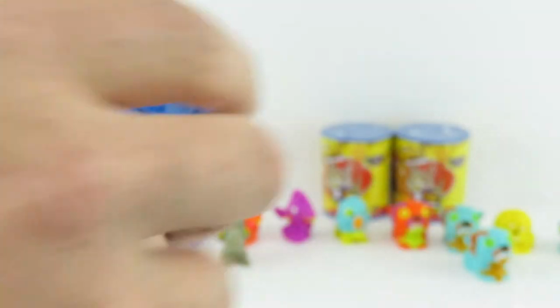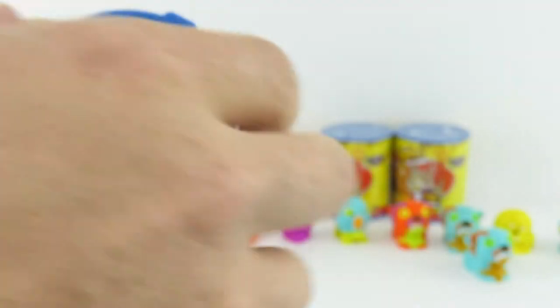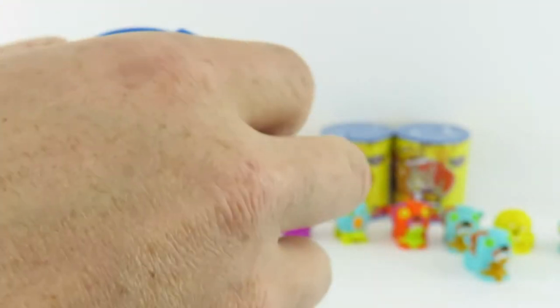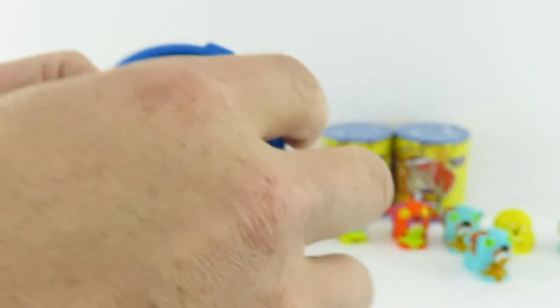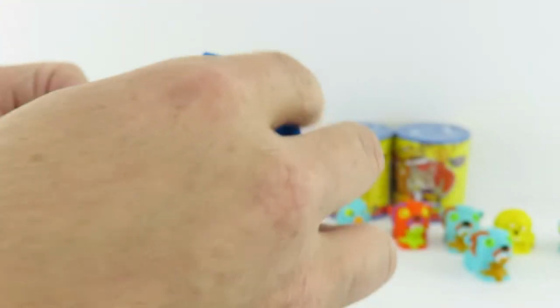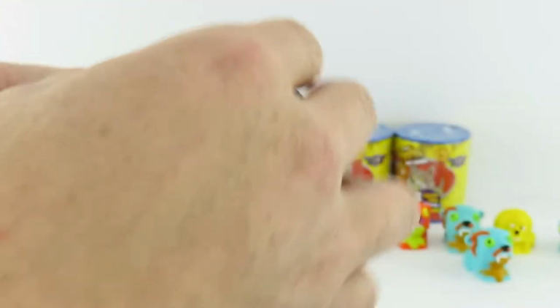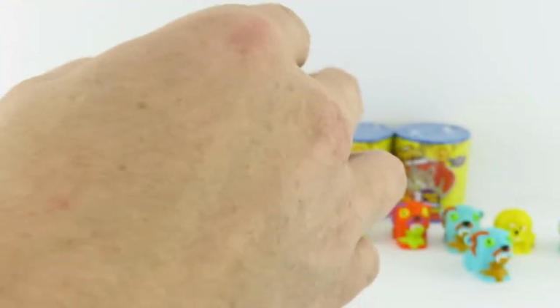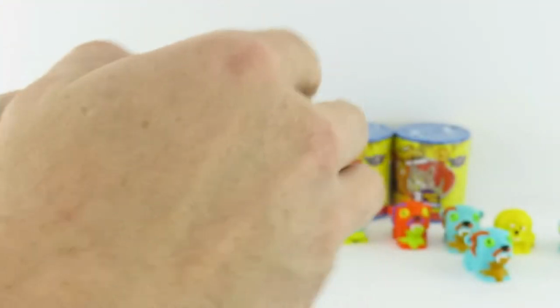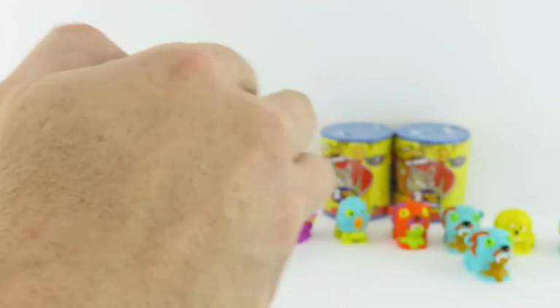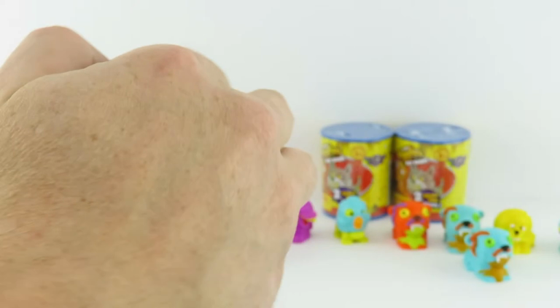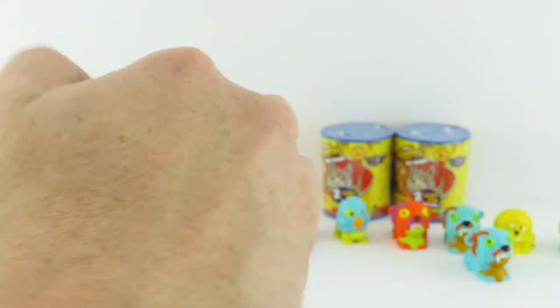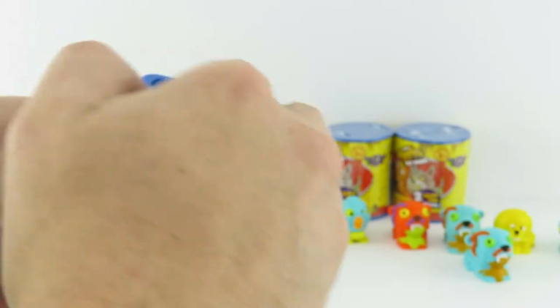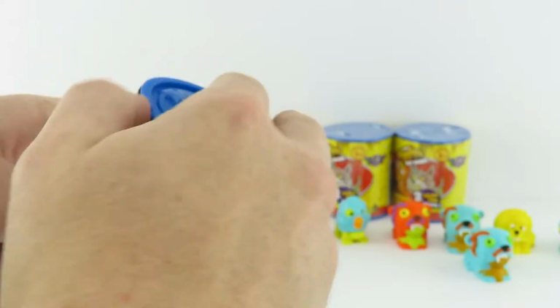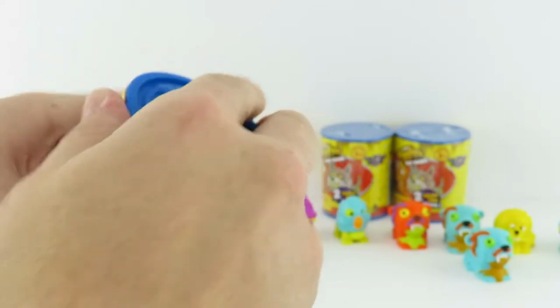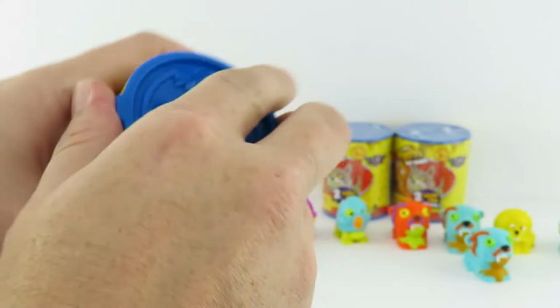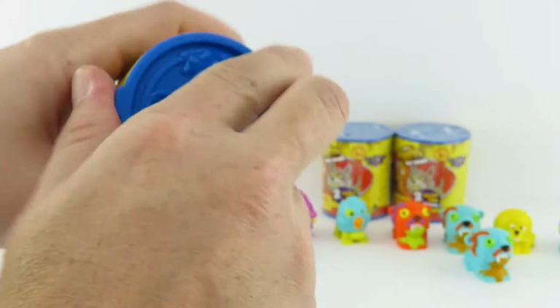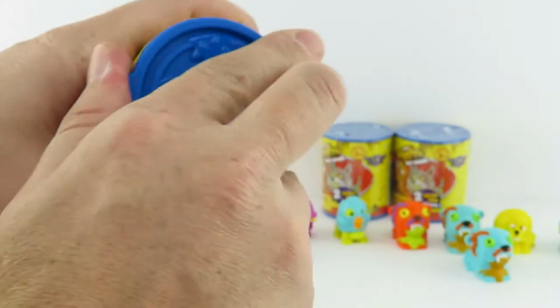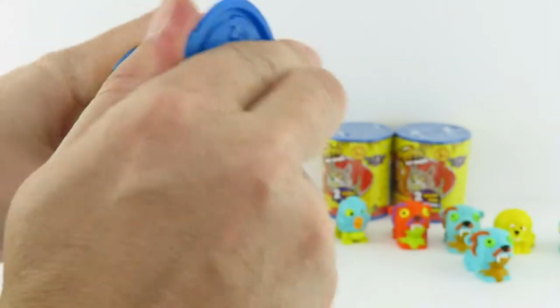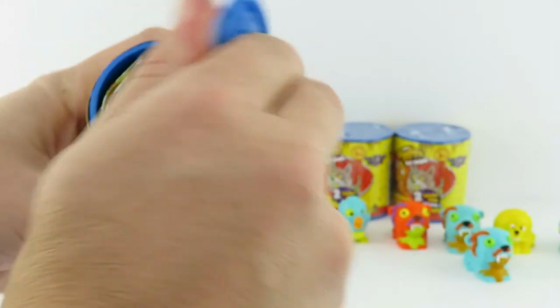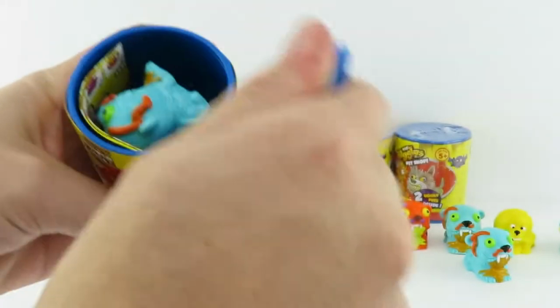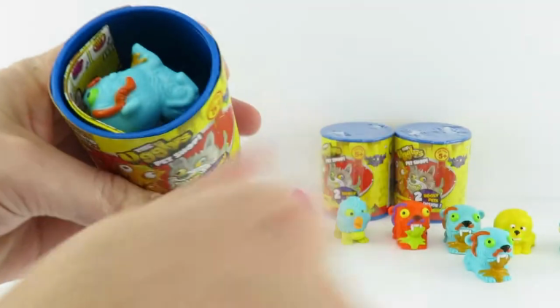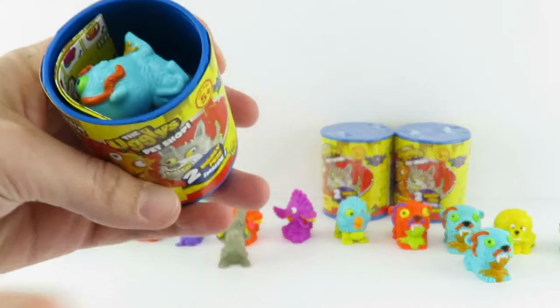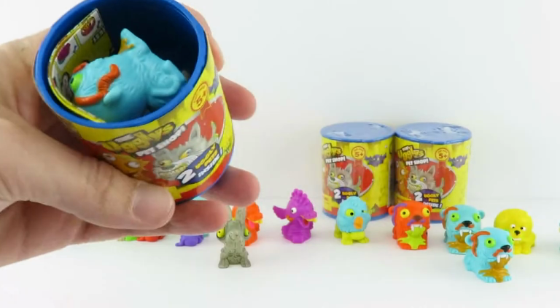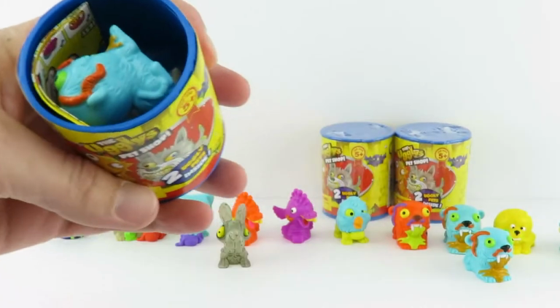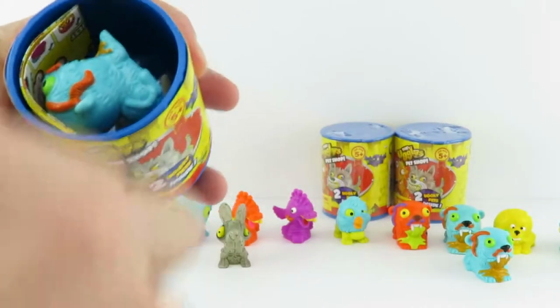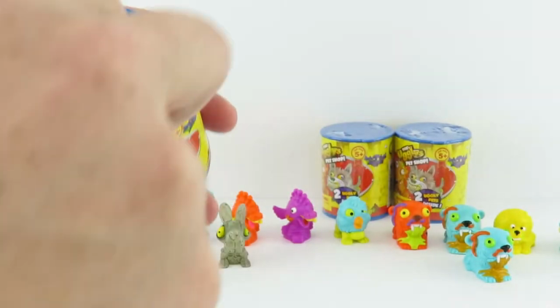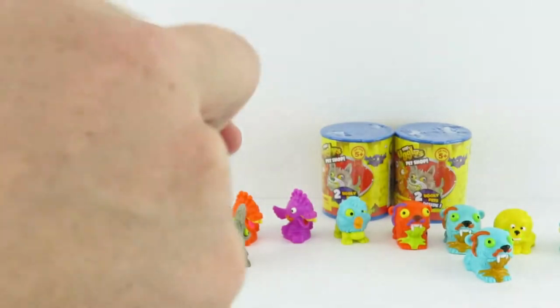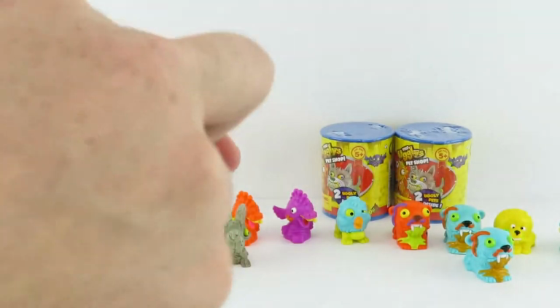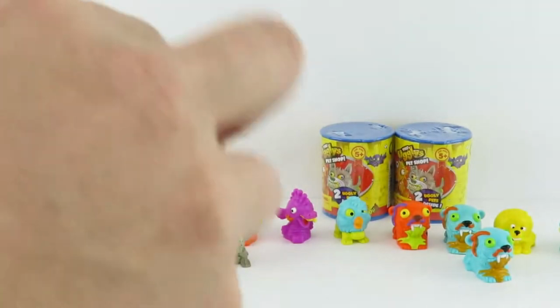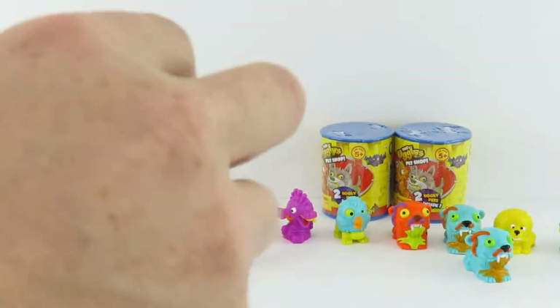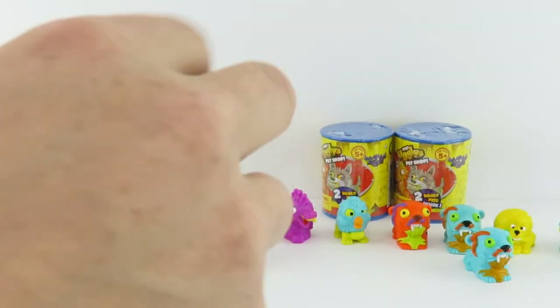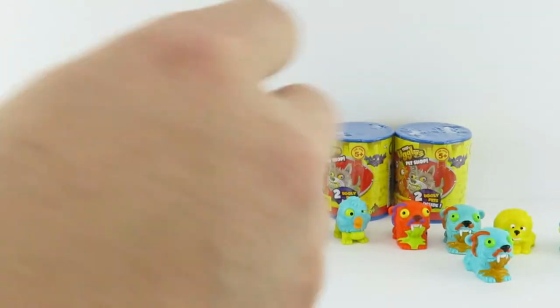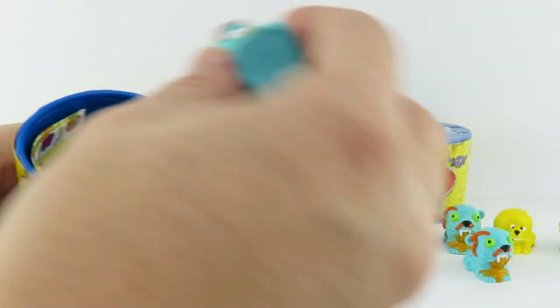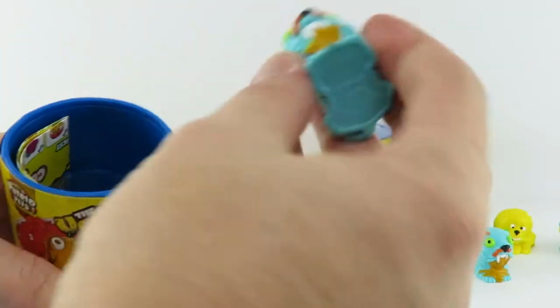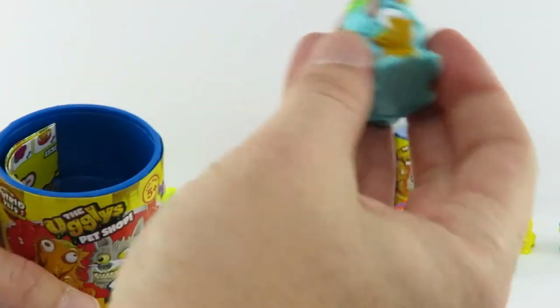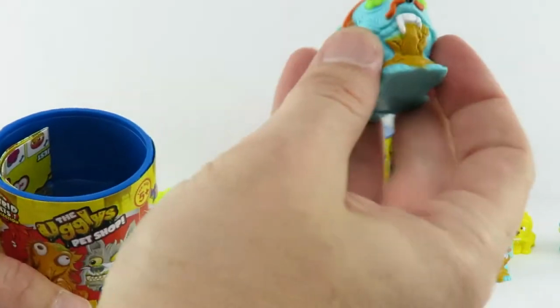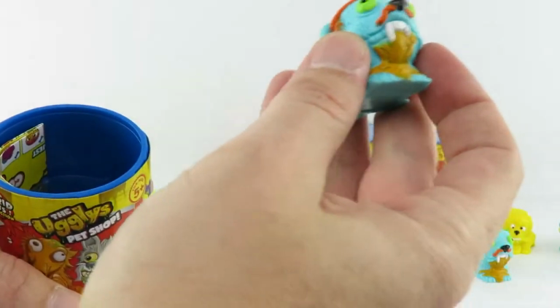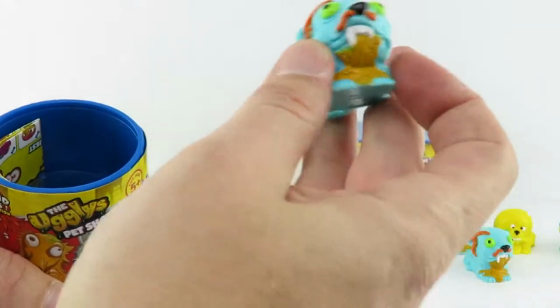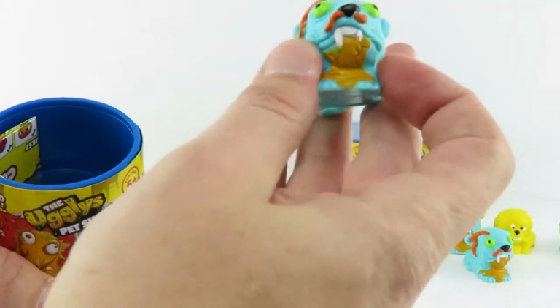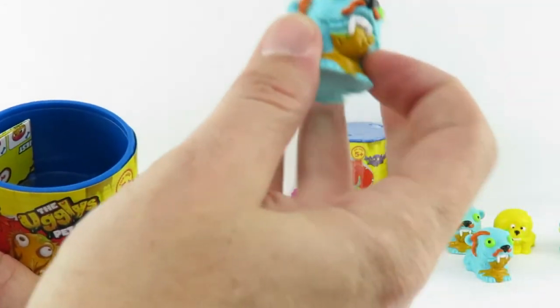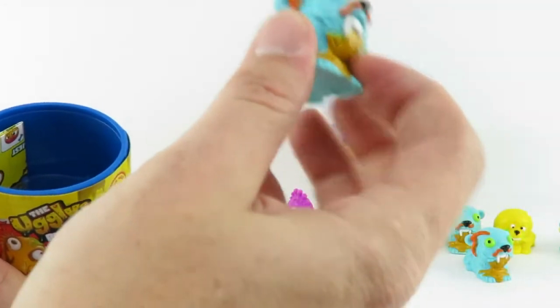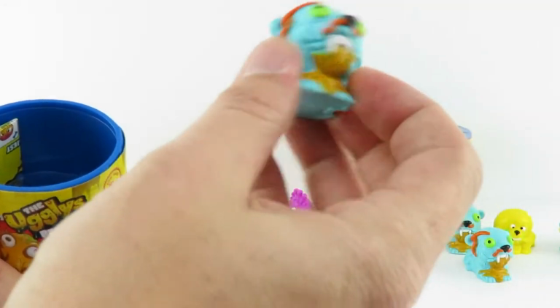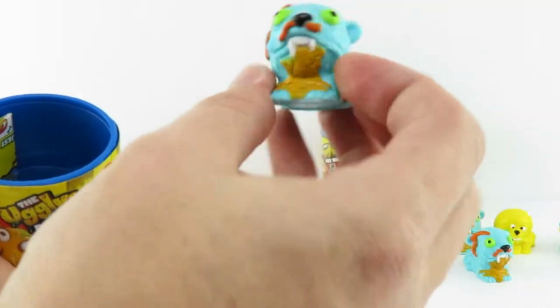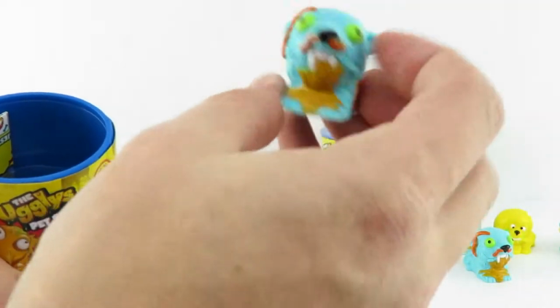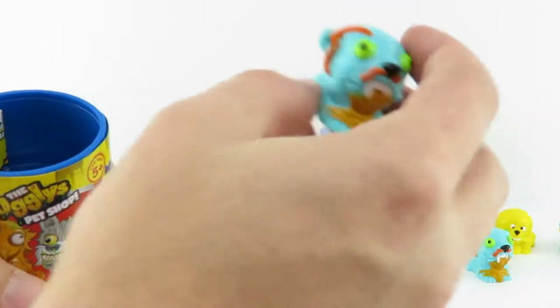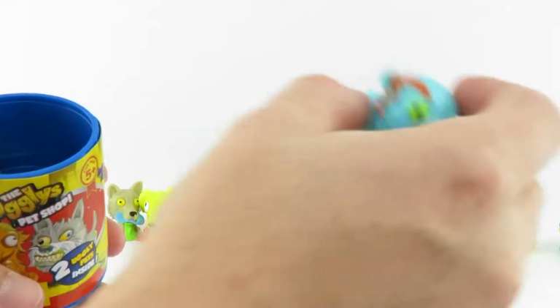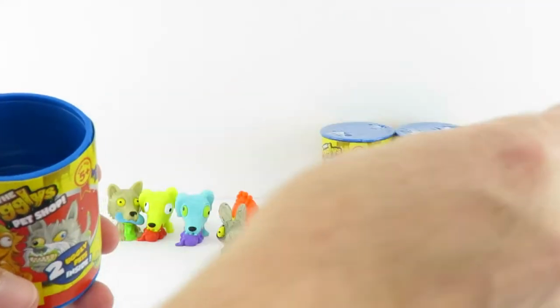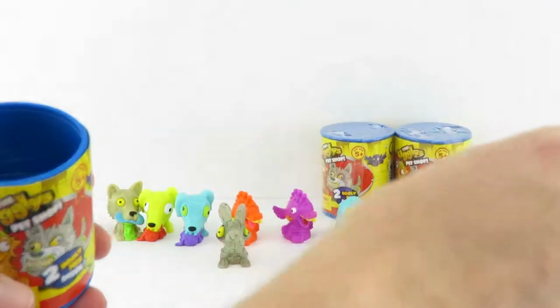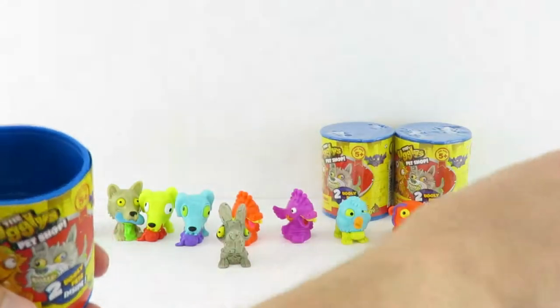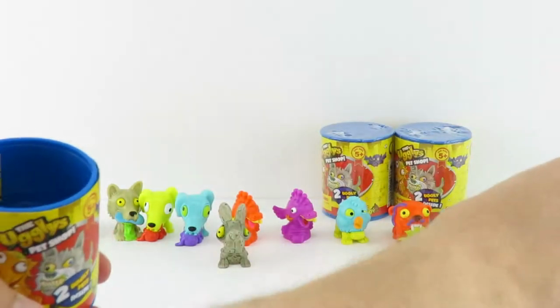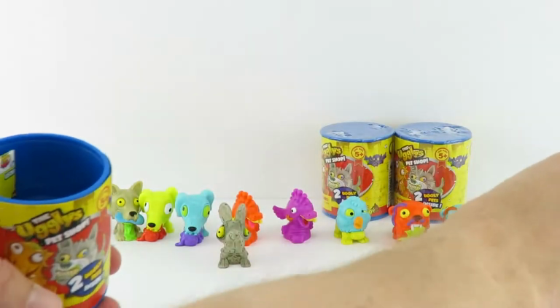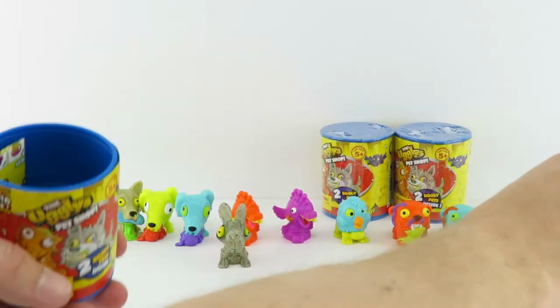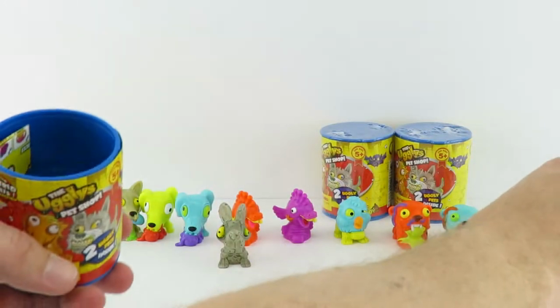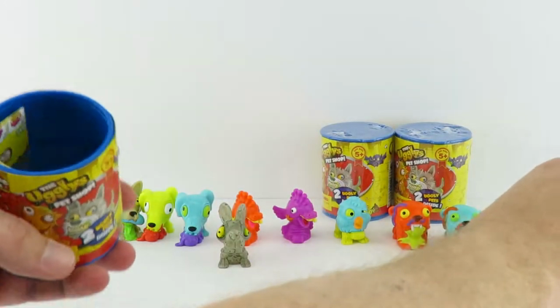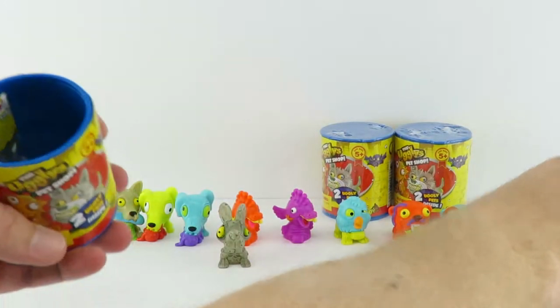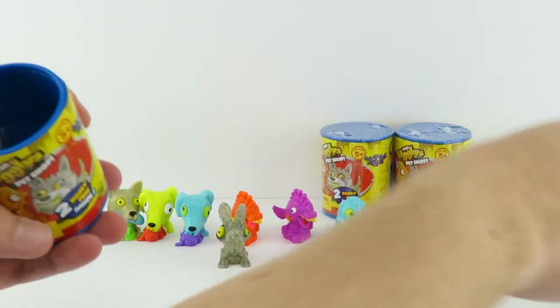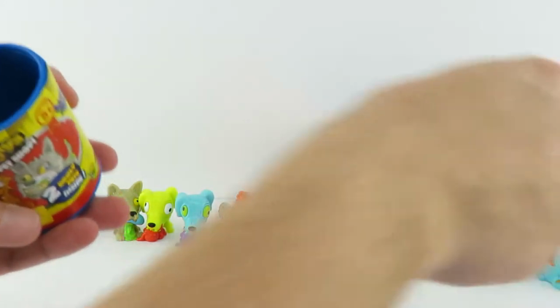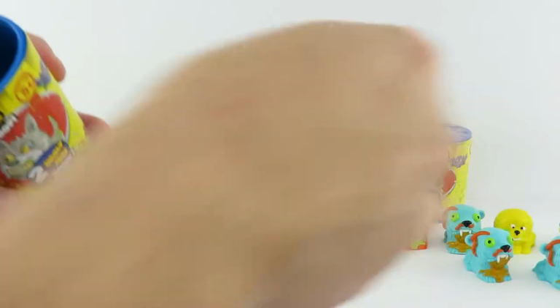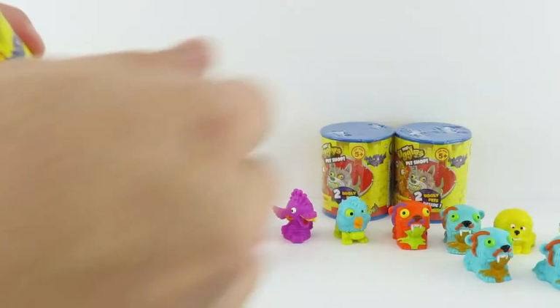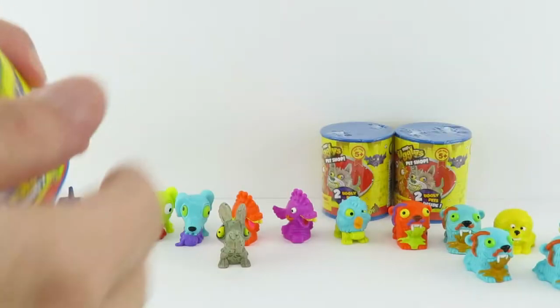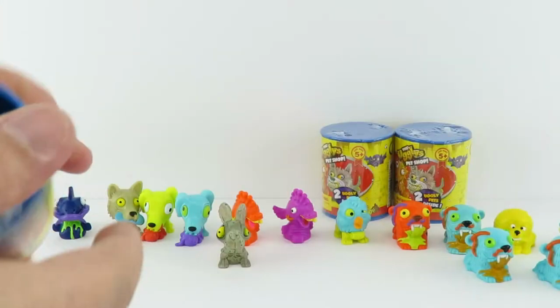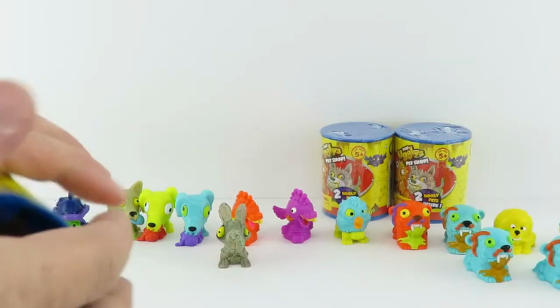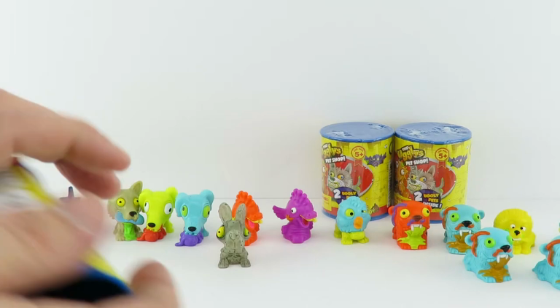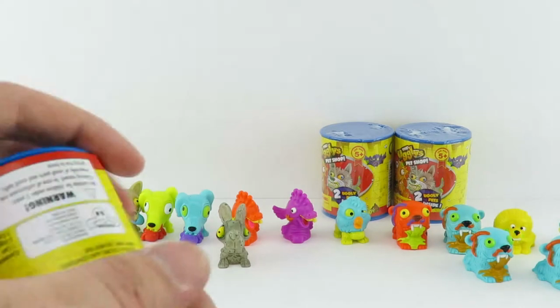What do we get? They have a glow-in-the-dark parrot I've been hoping to get. Oh, another duplicate. Yeah, another one. A lot of those today.